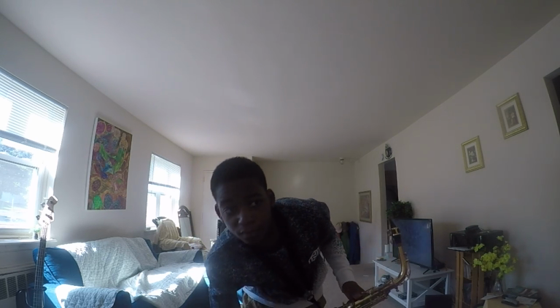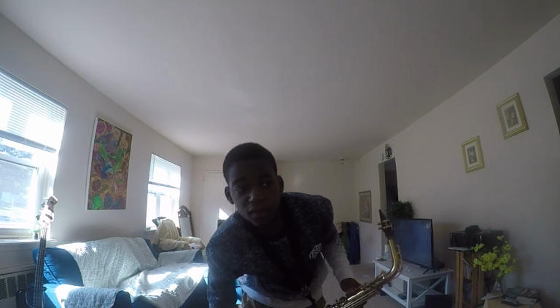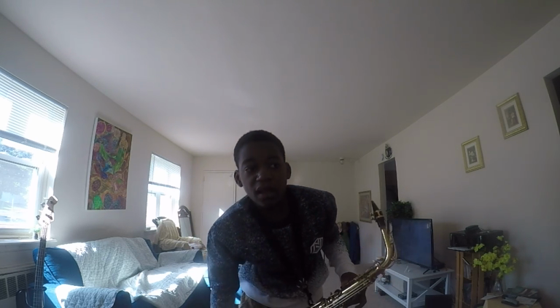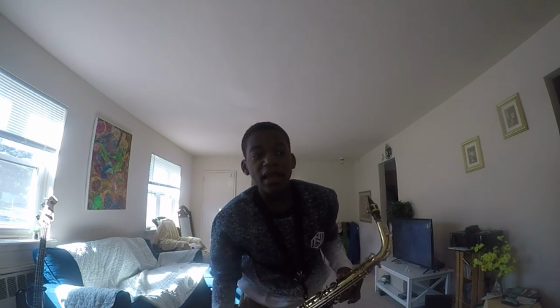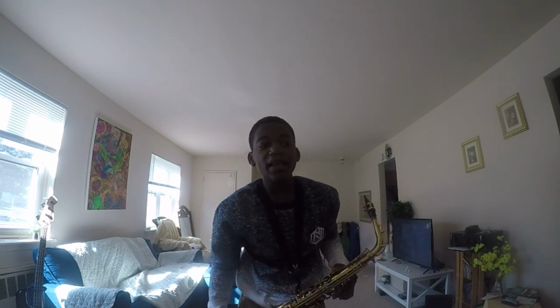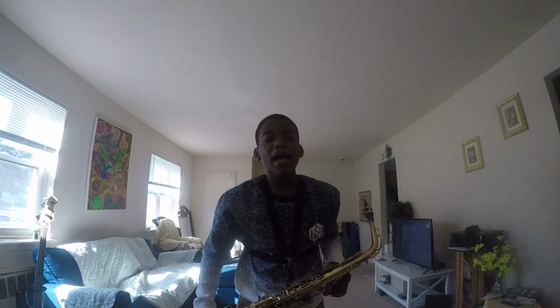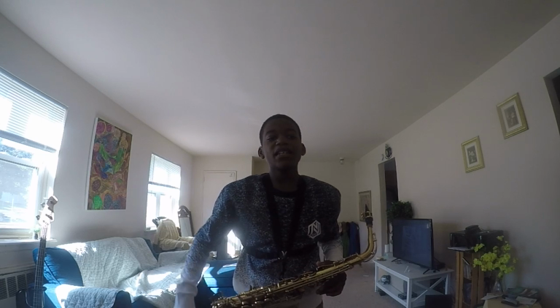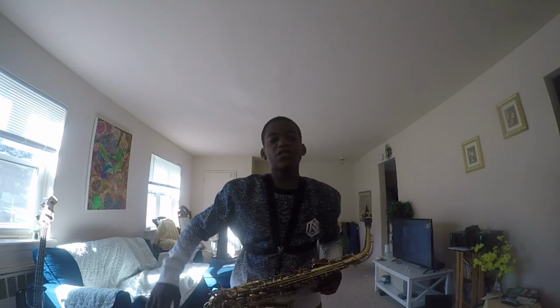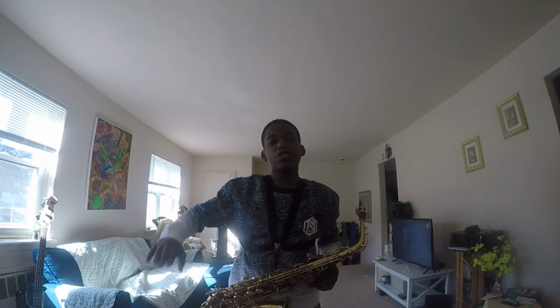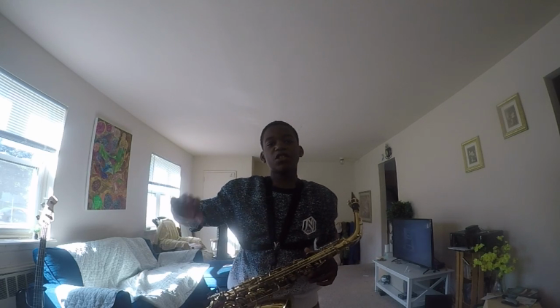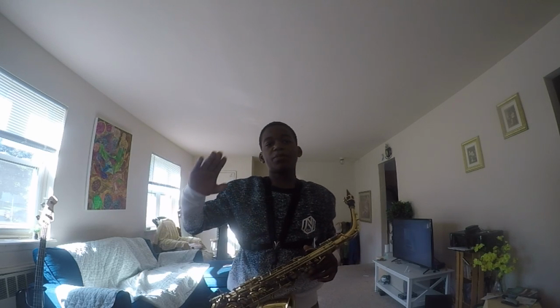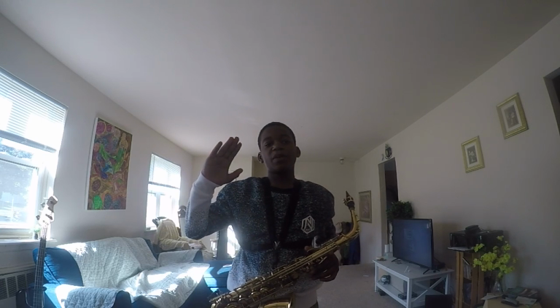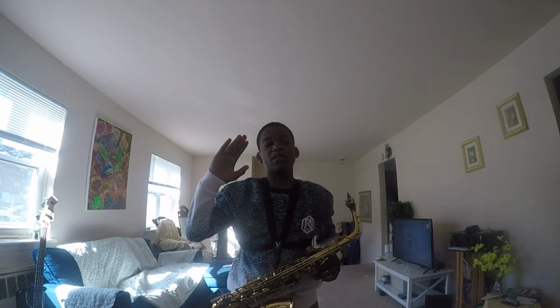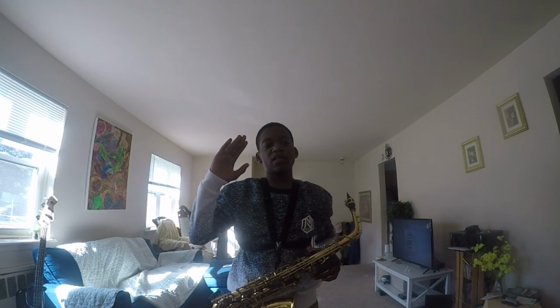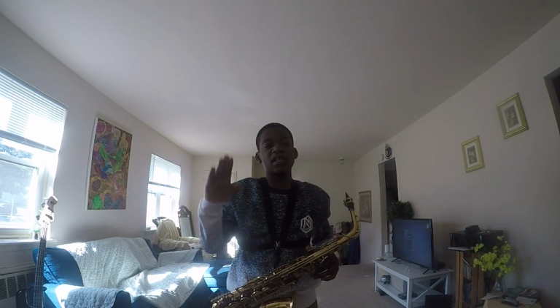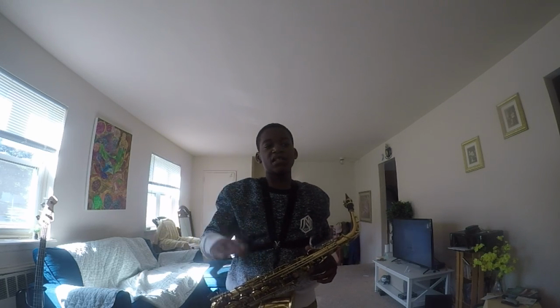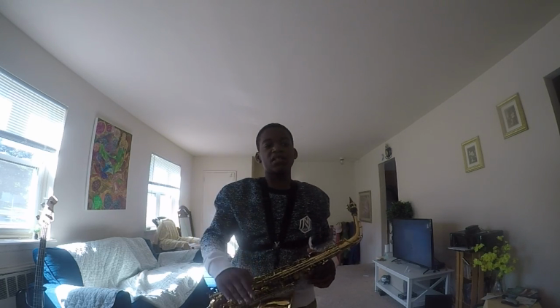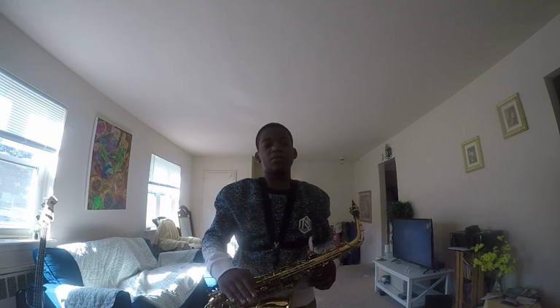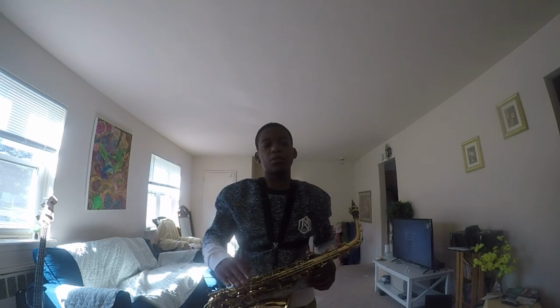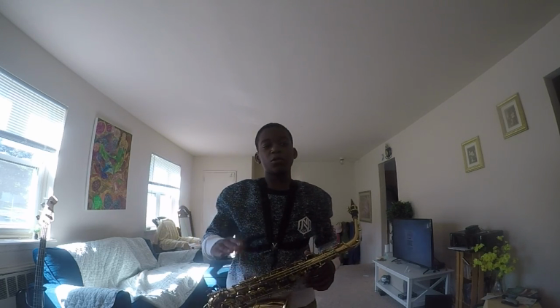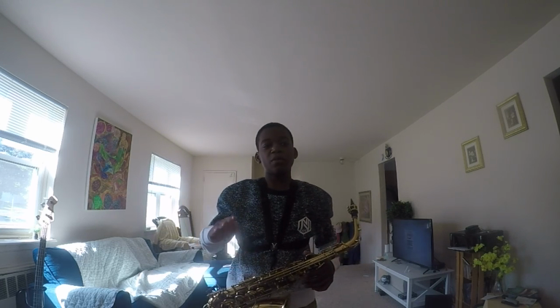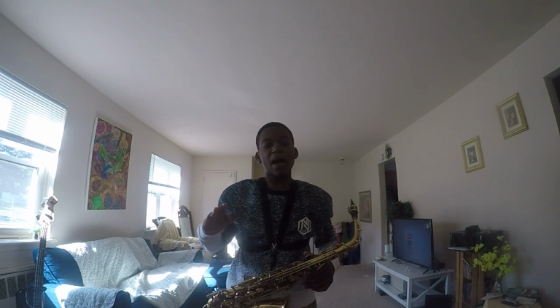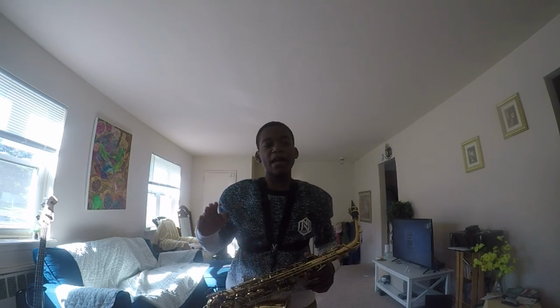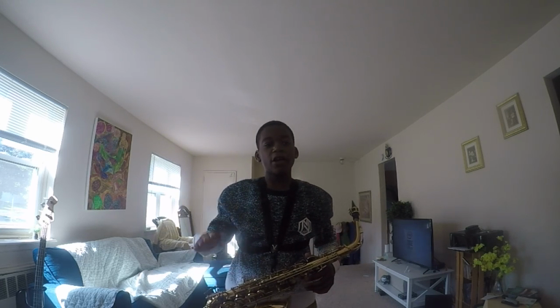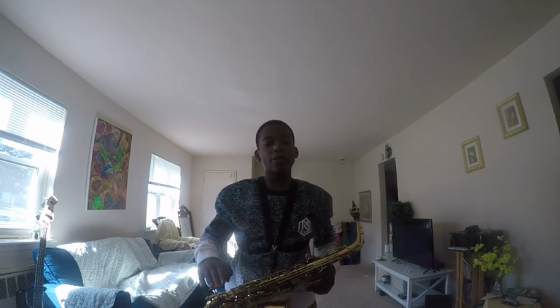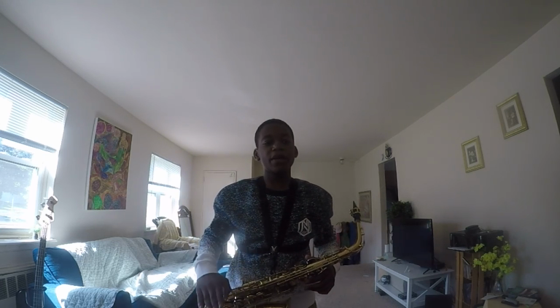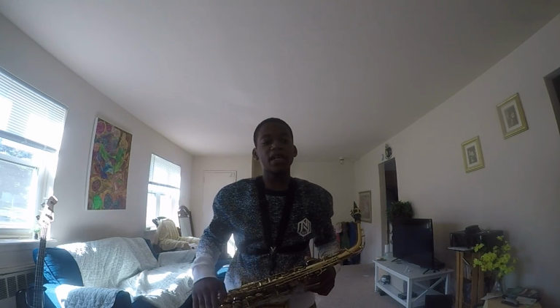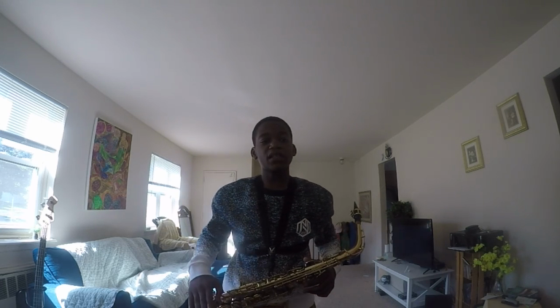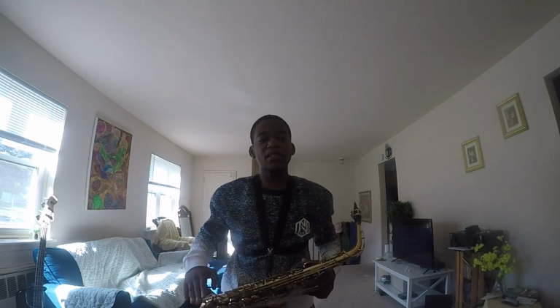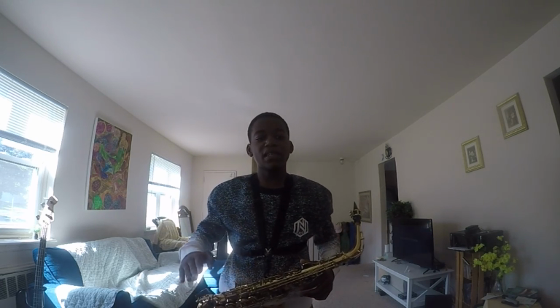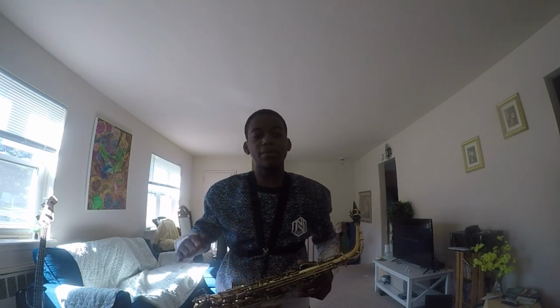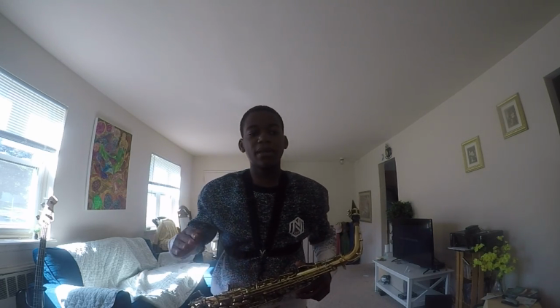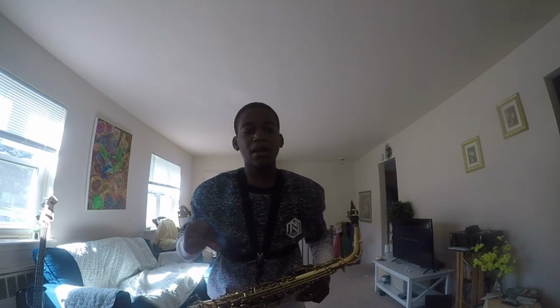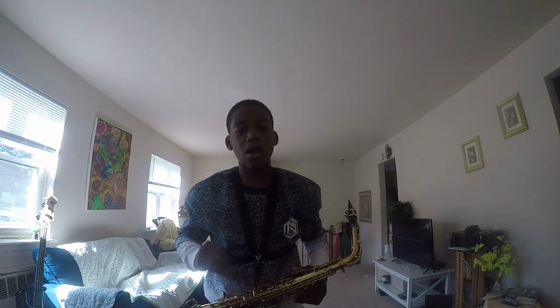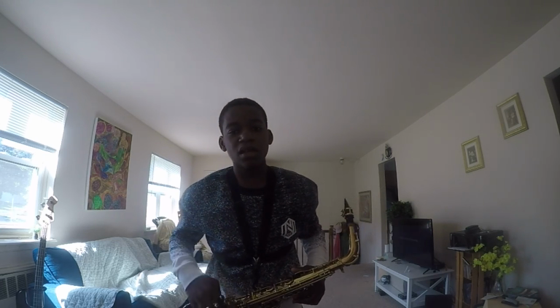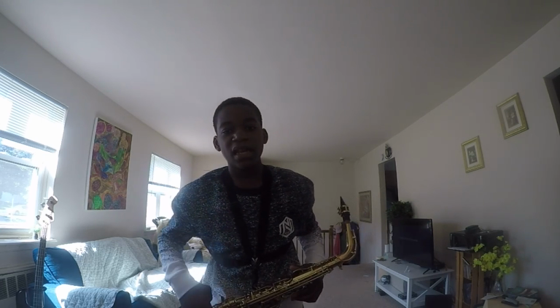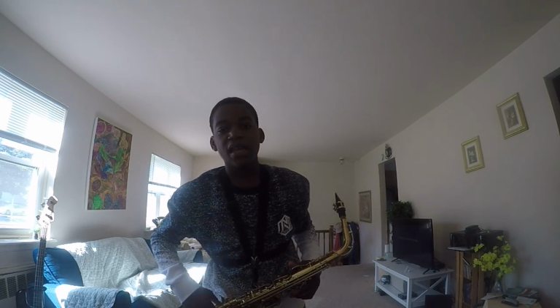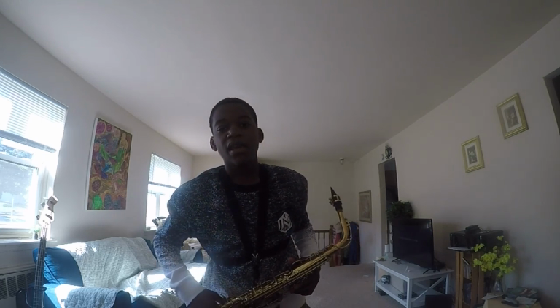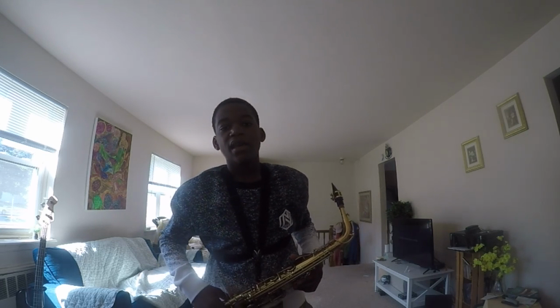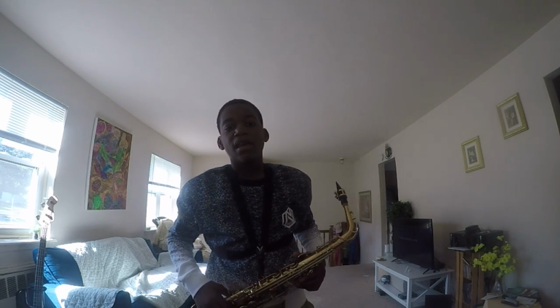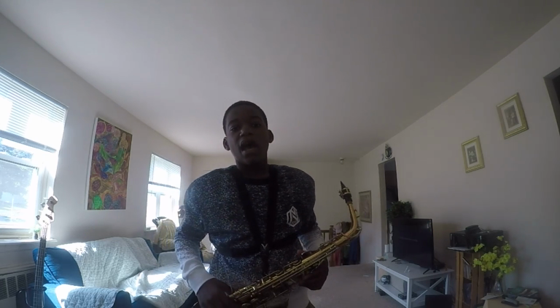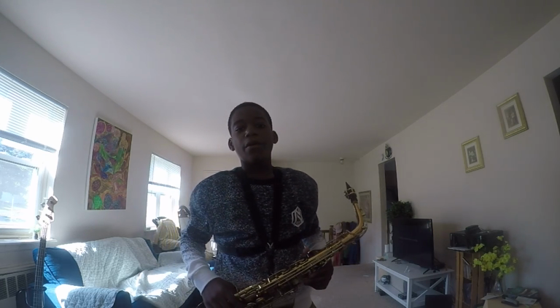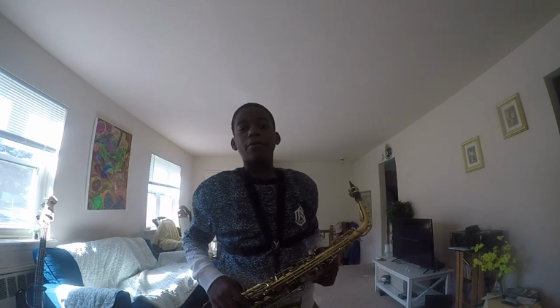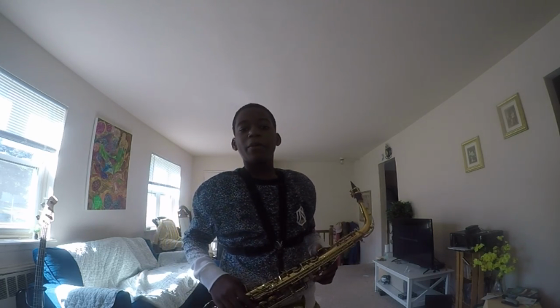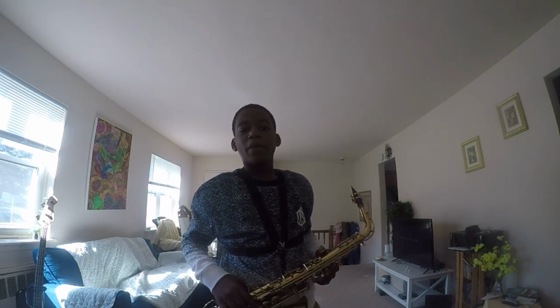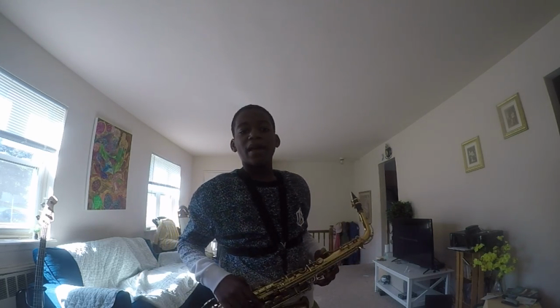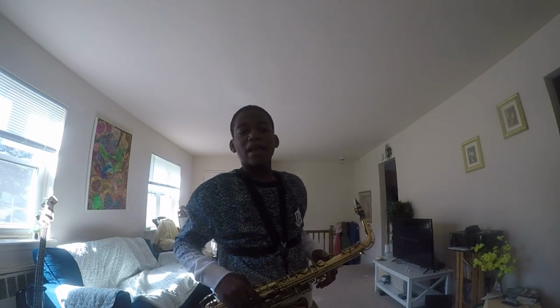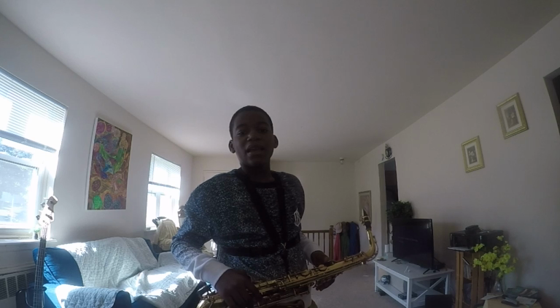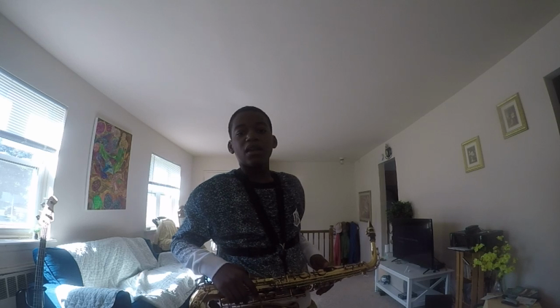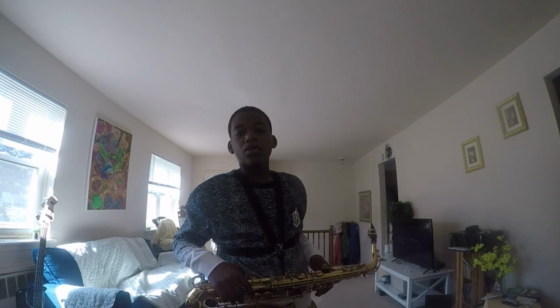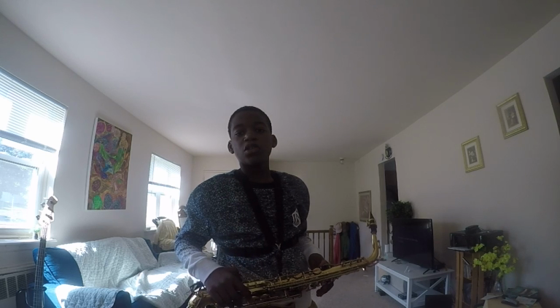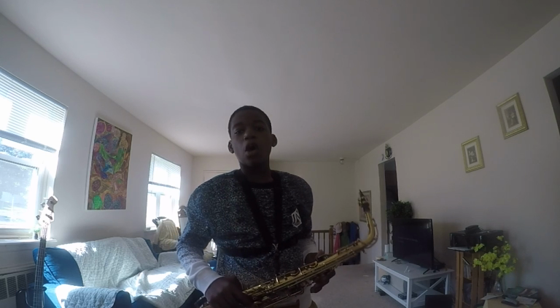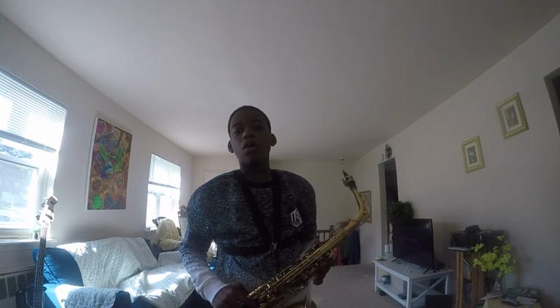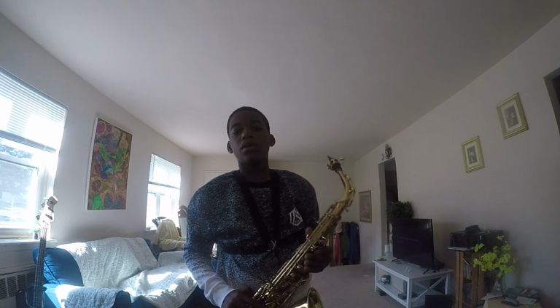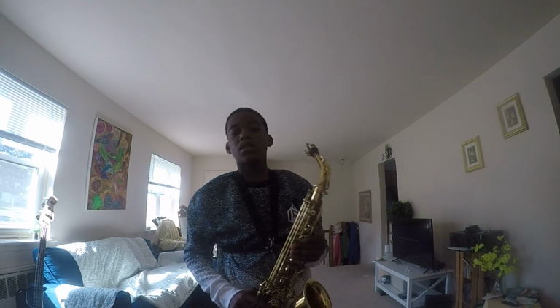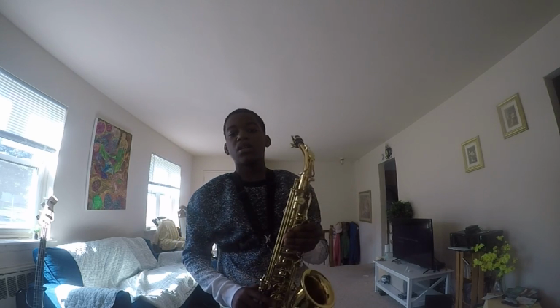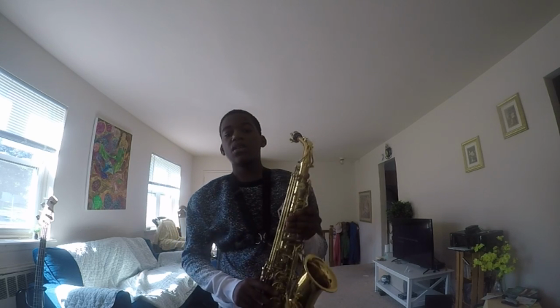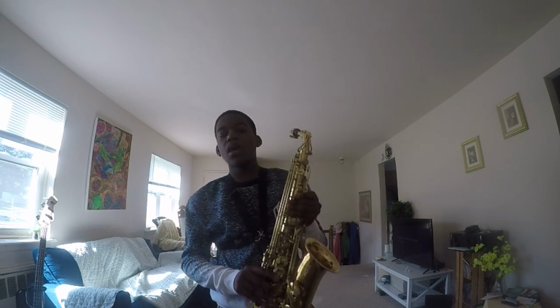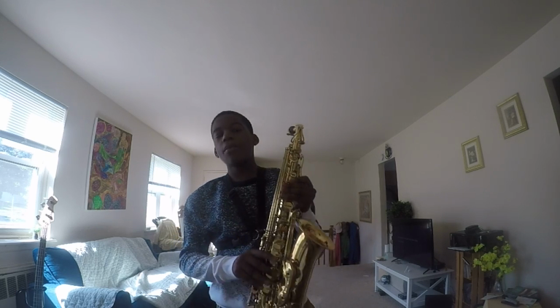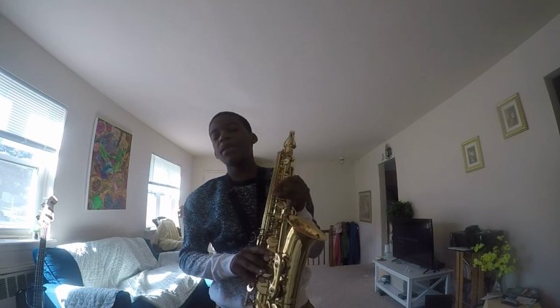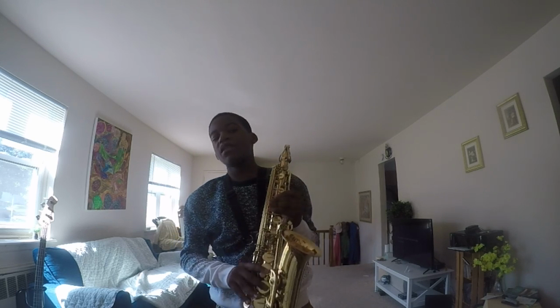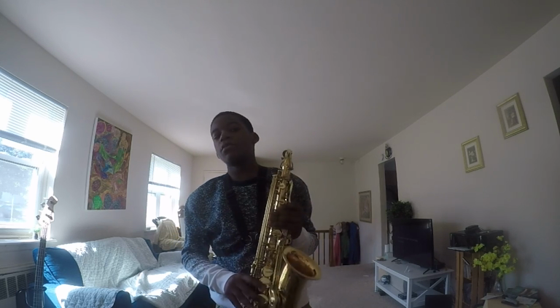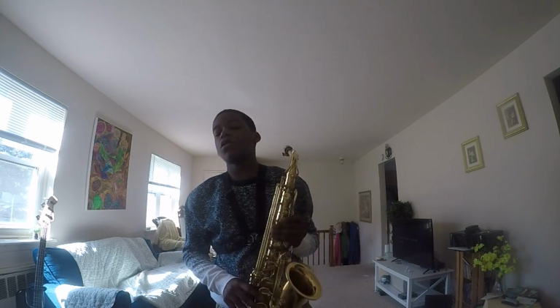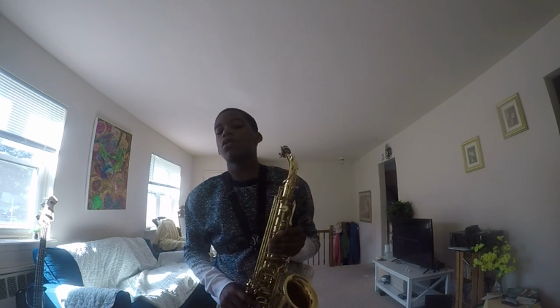And guys, this is Lady Sings the Blues by Herbert Nicholas and Billie Holiday. I'm going to be playing Star Wars, the main theme song.